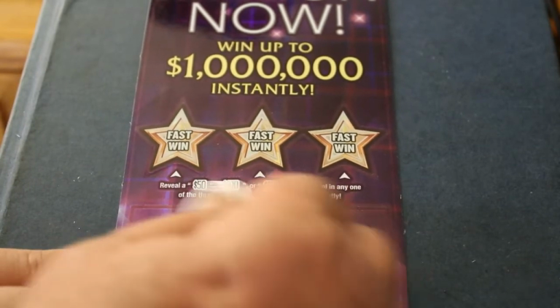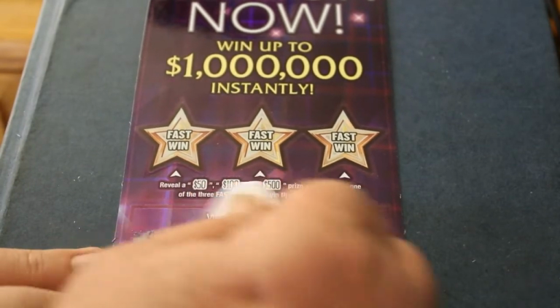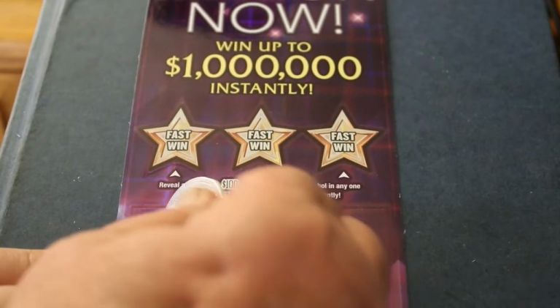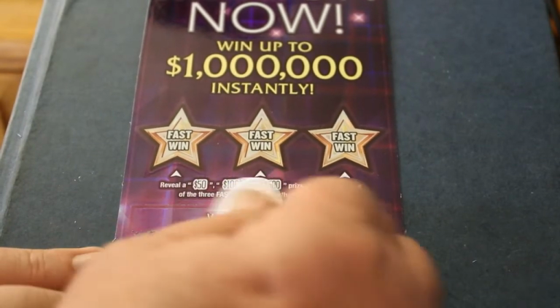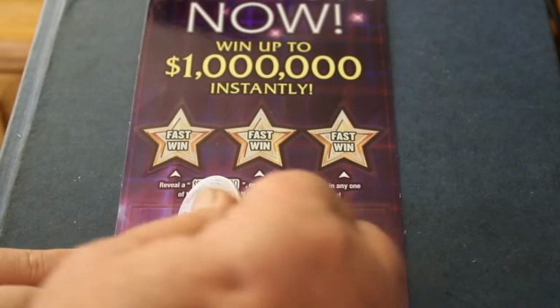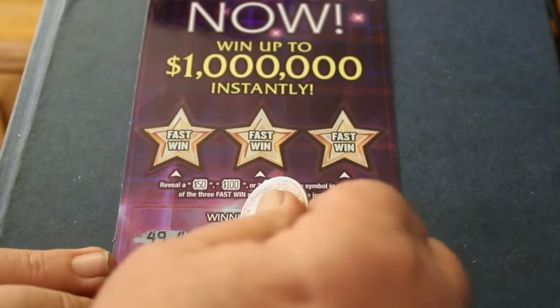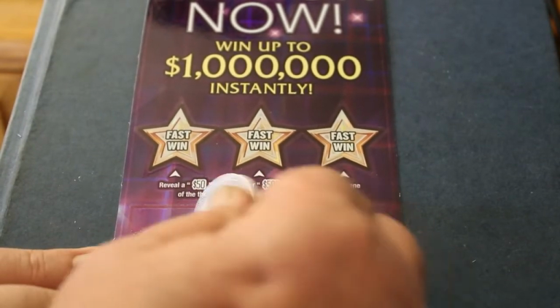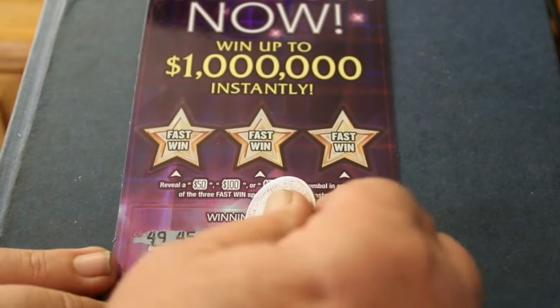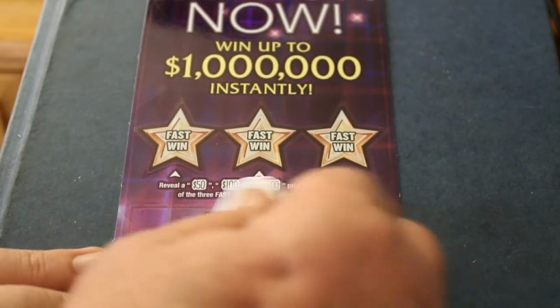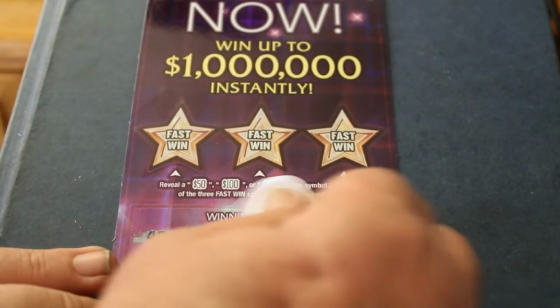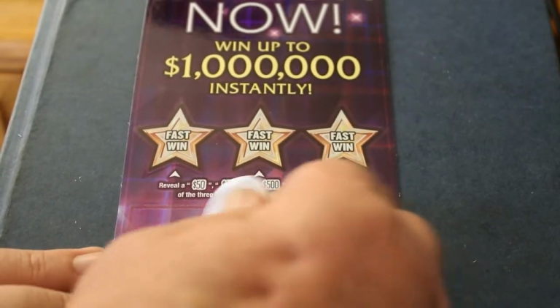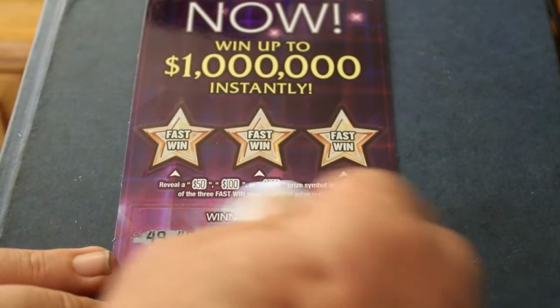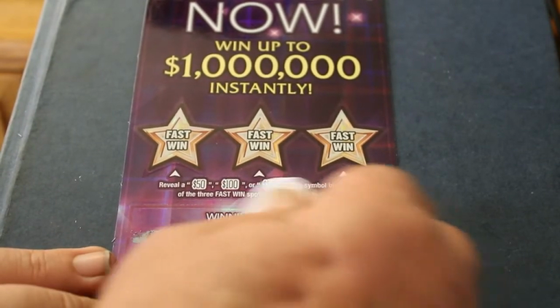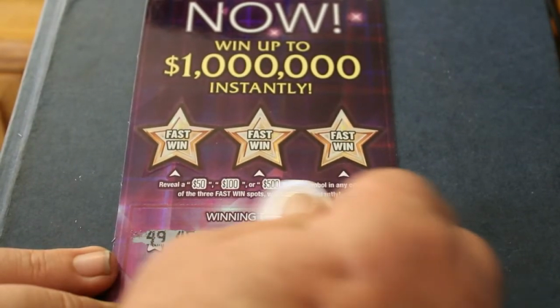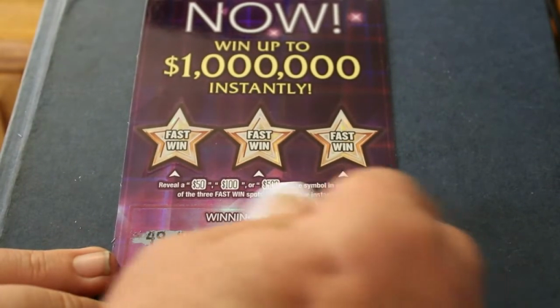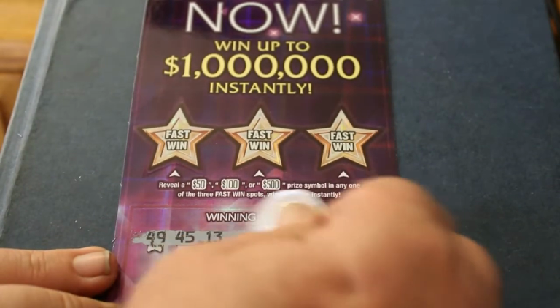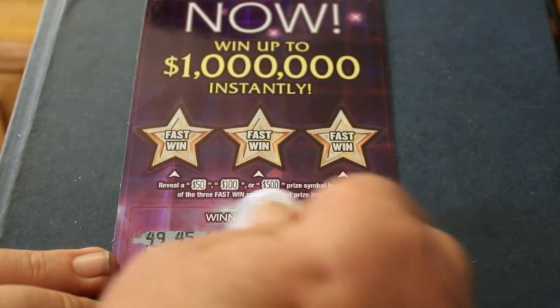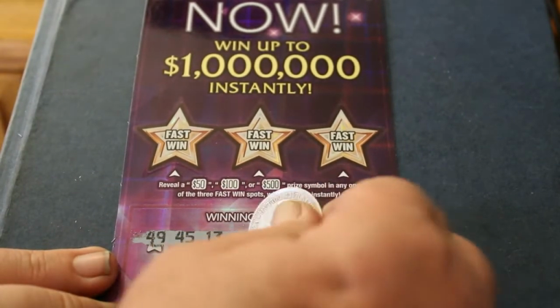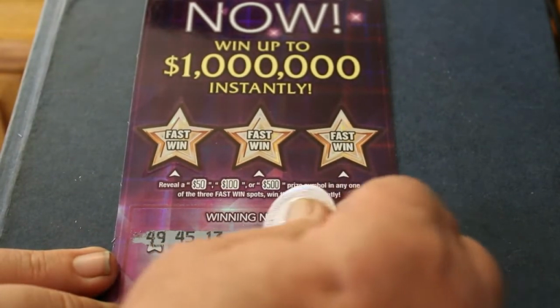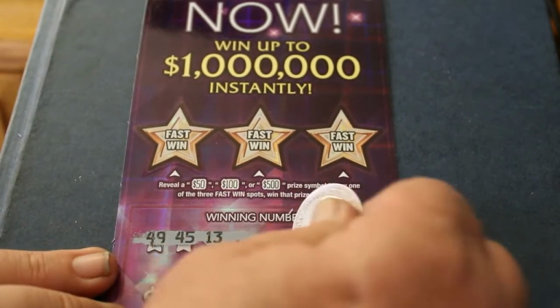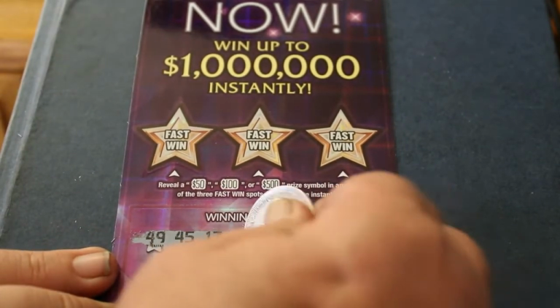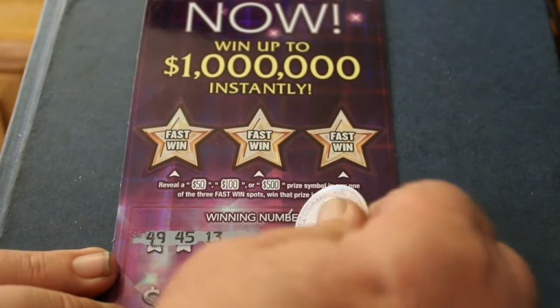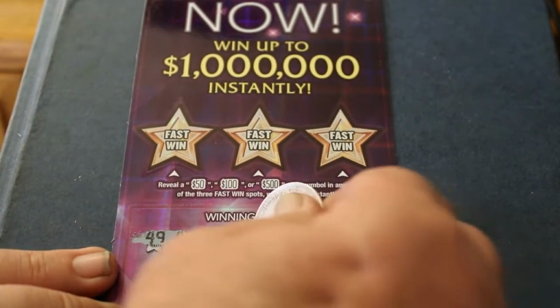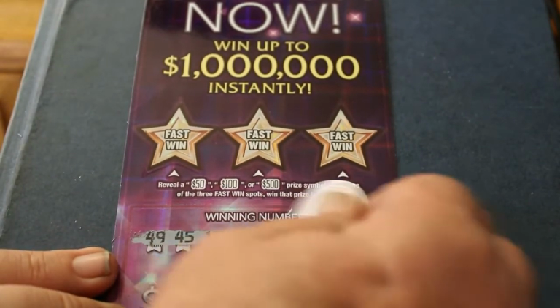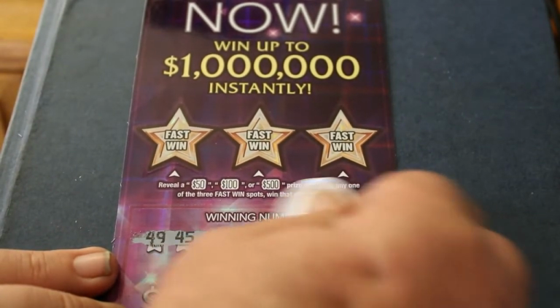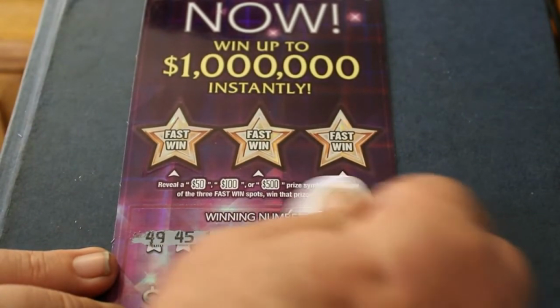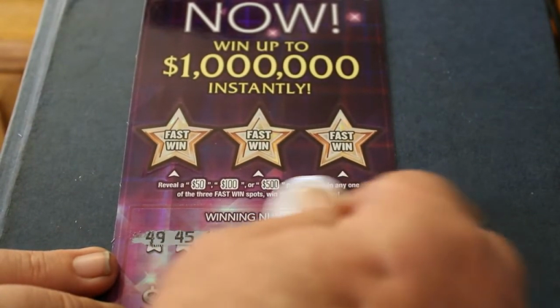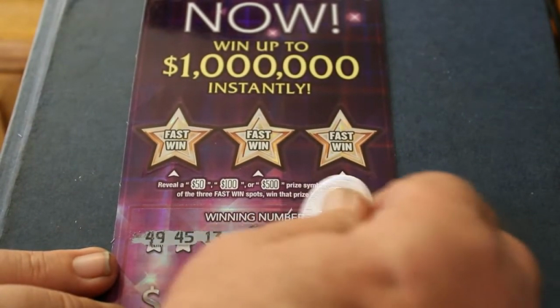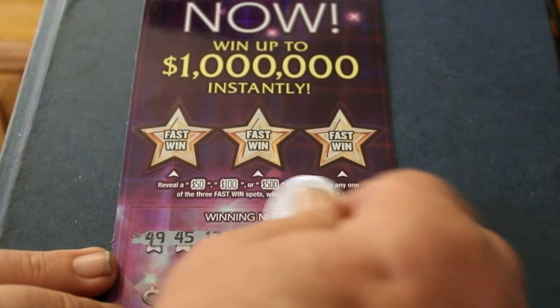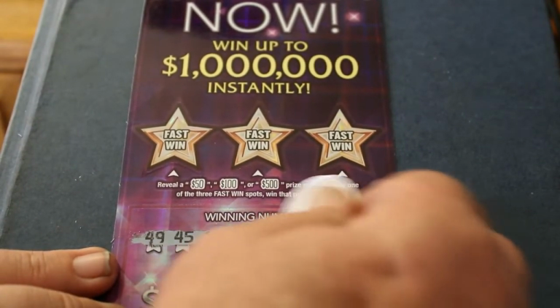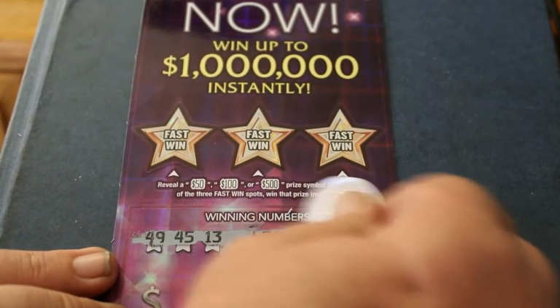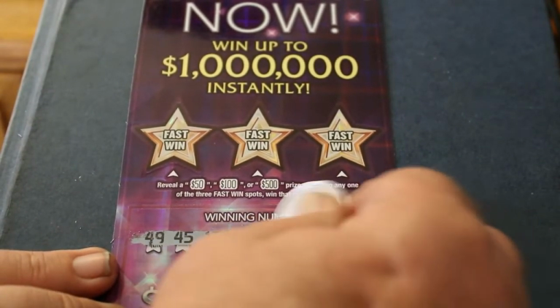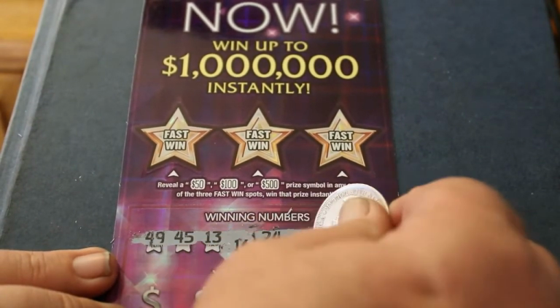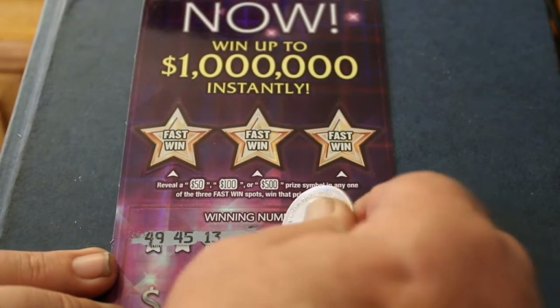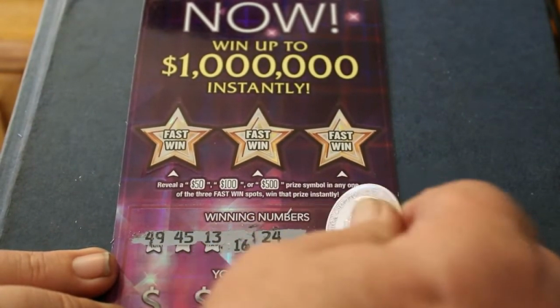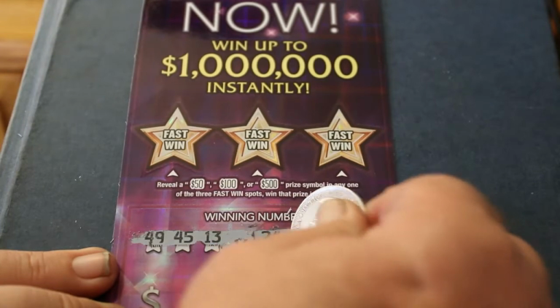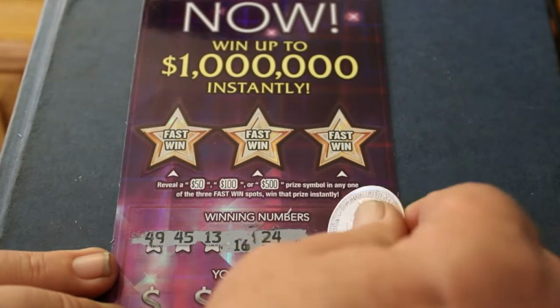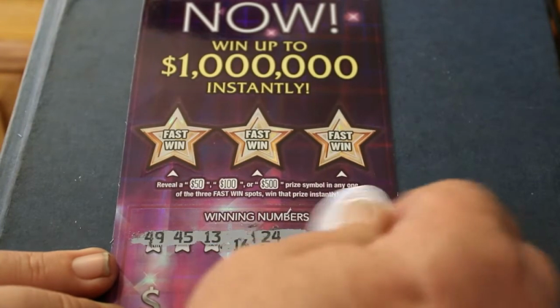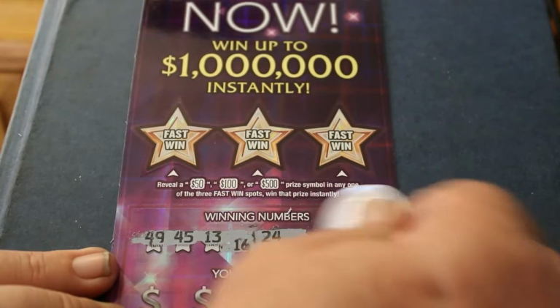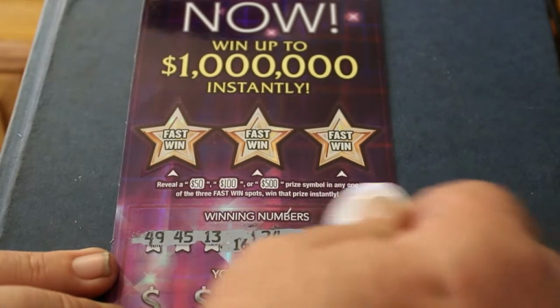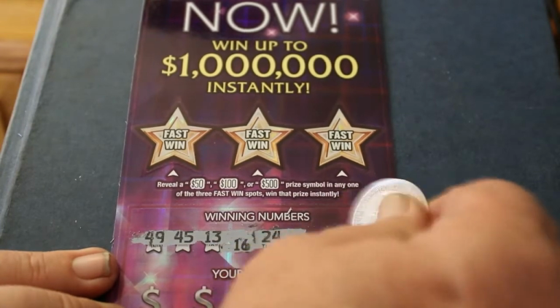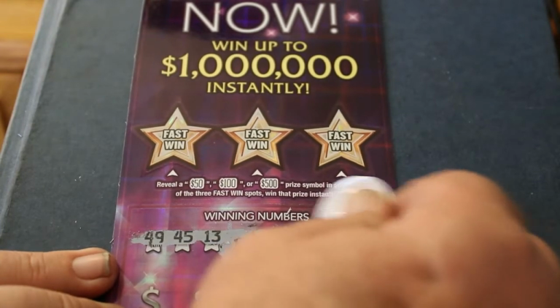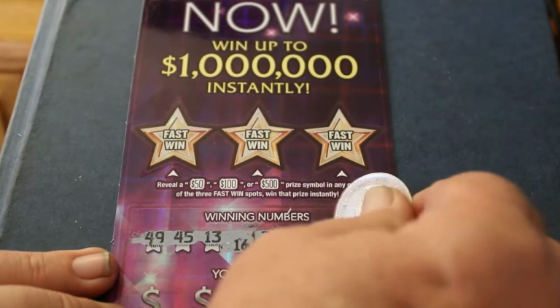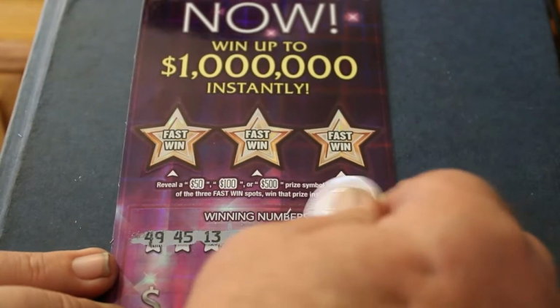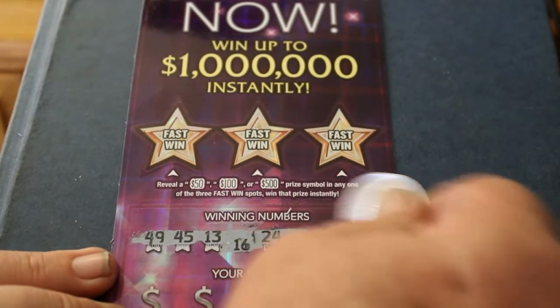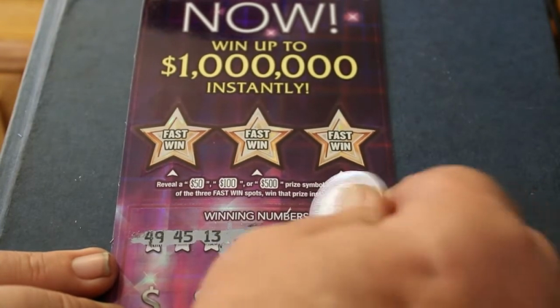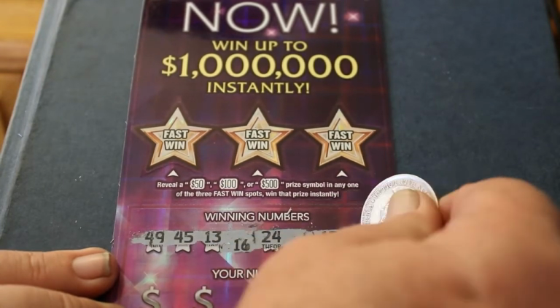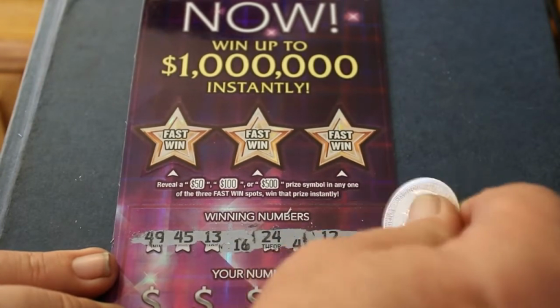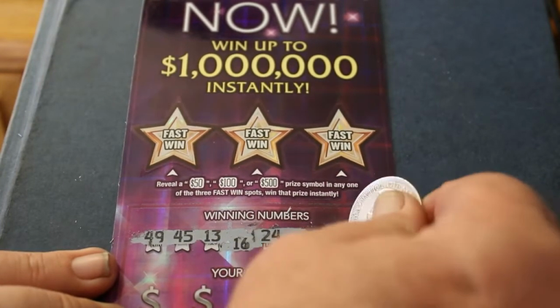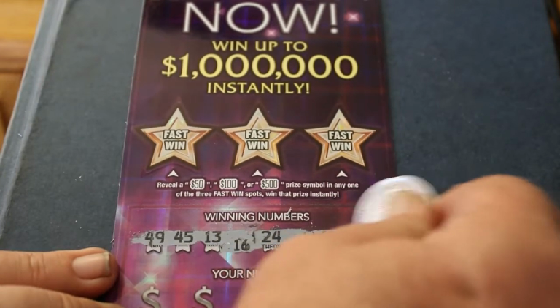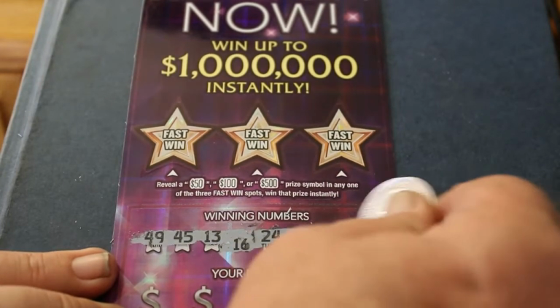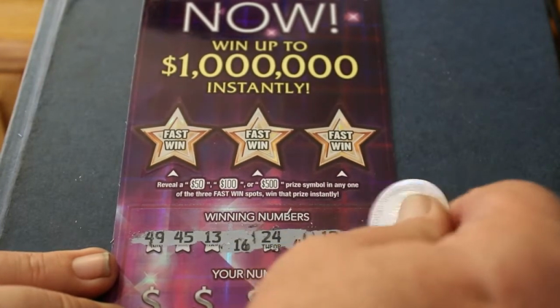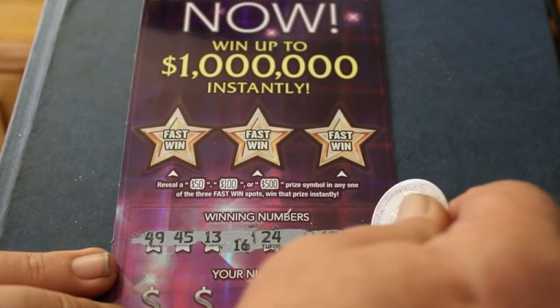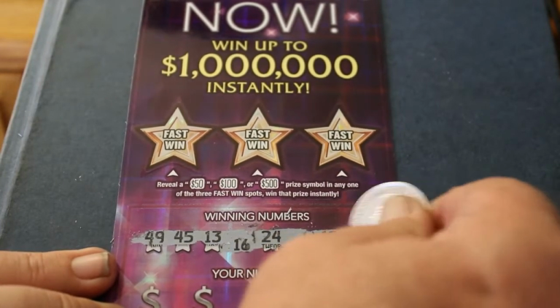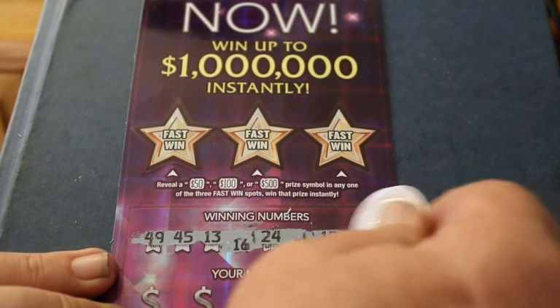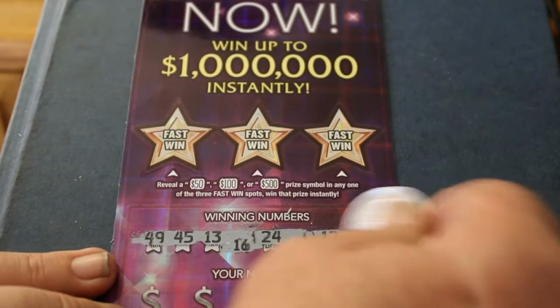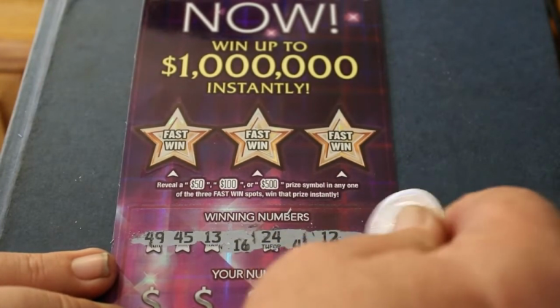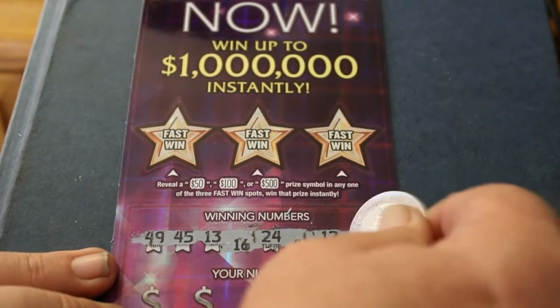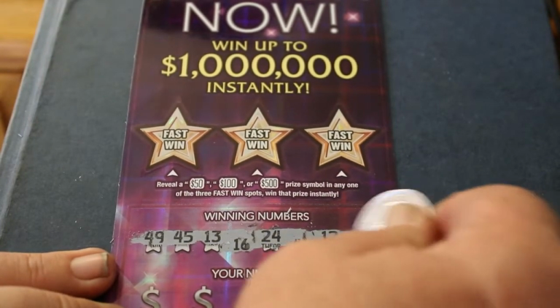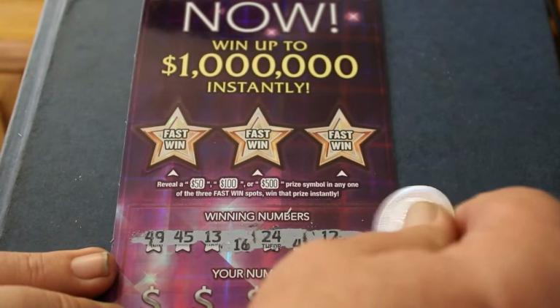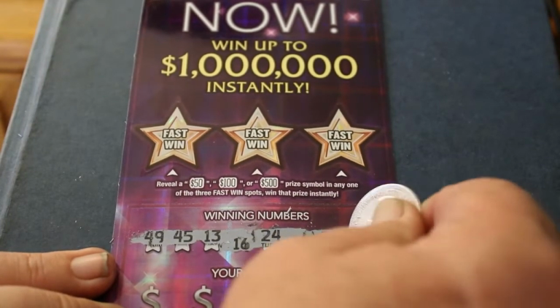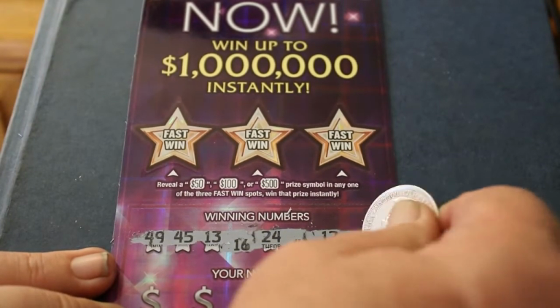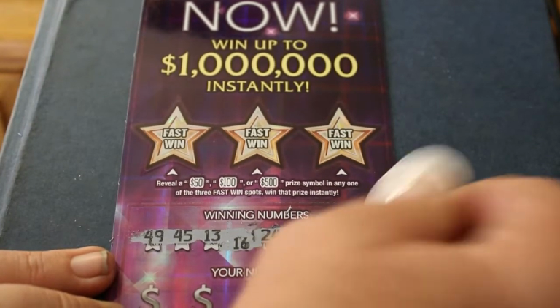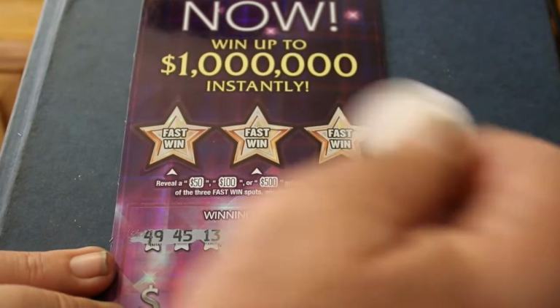Your numbers for ticket one: 49, 45, 16, 24, 41, 12, and 8.